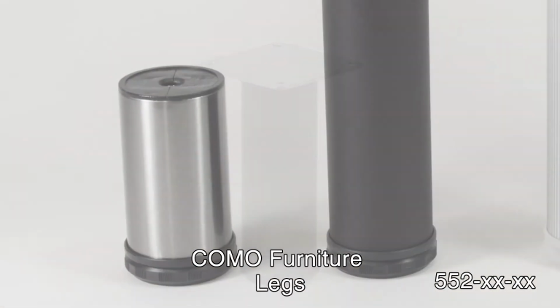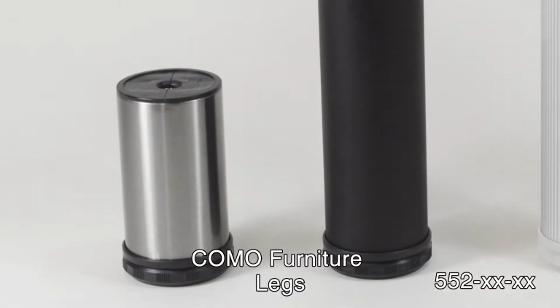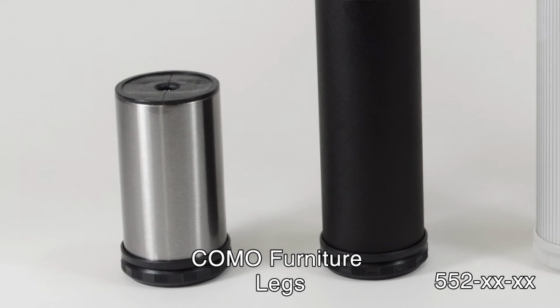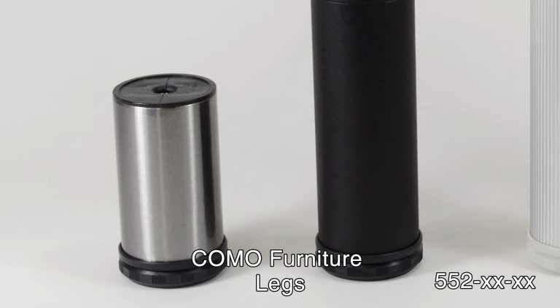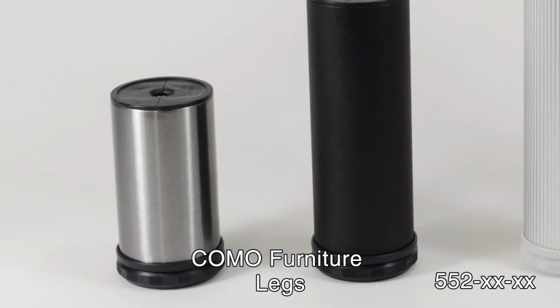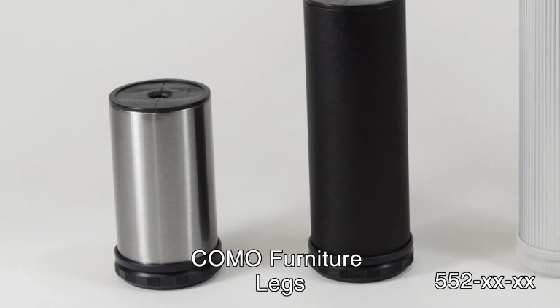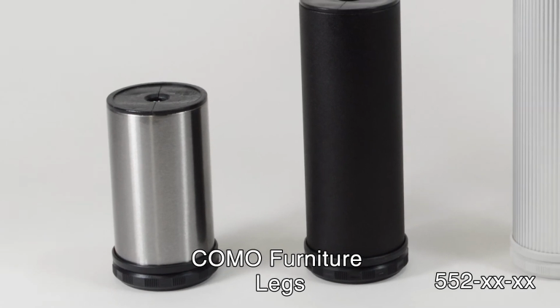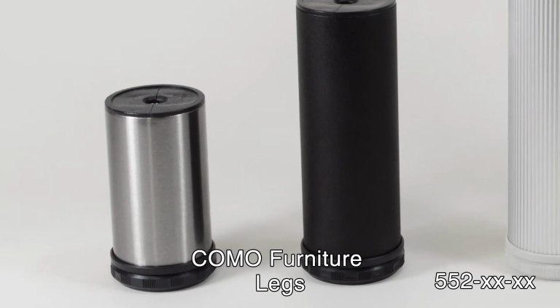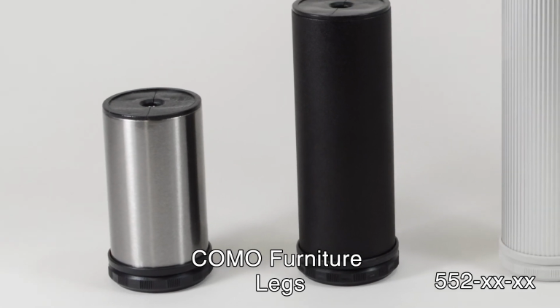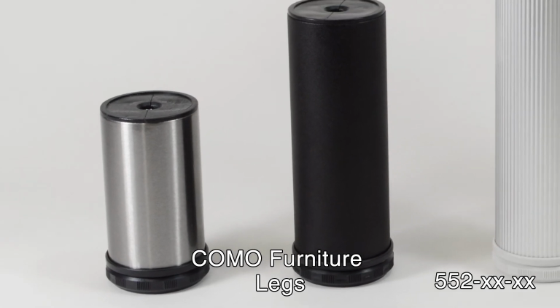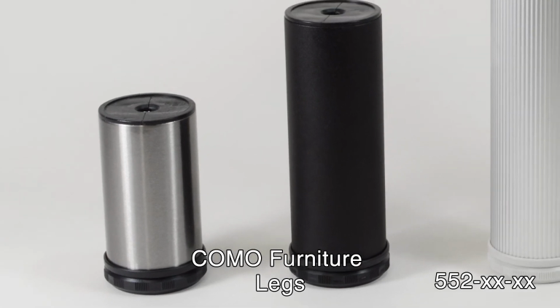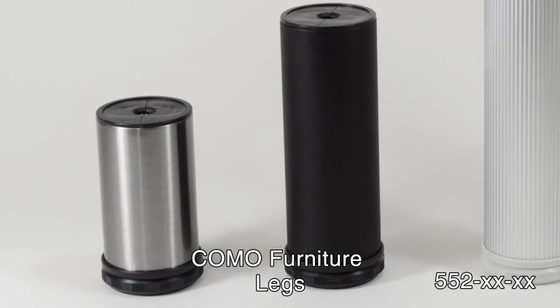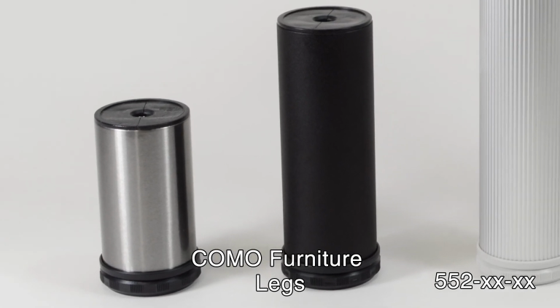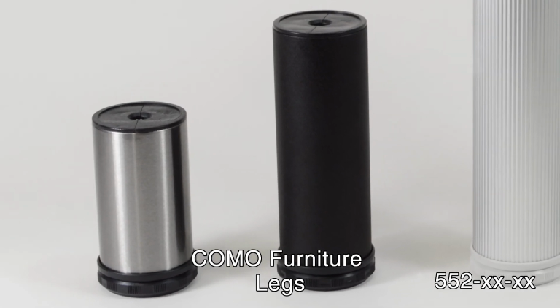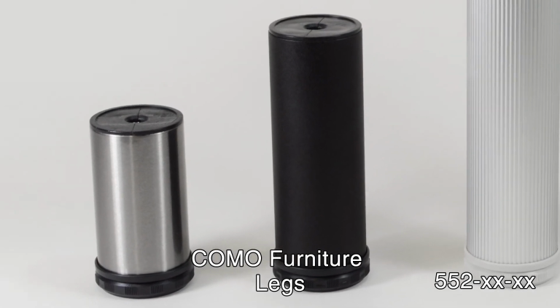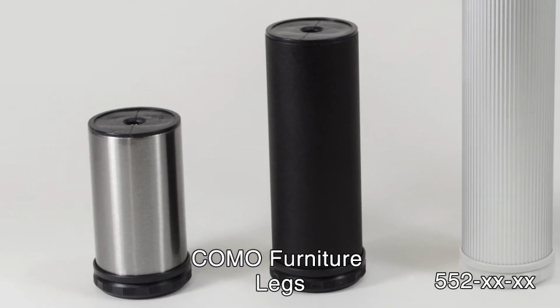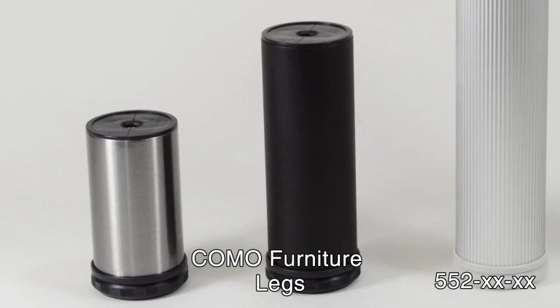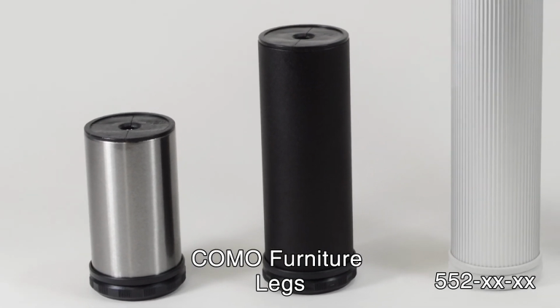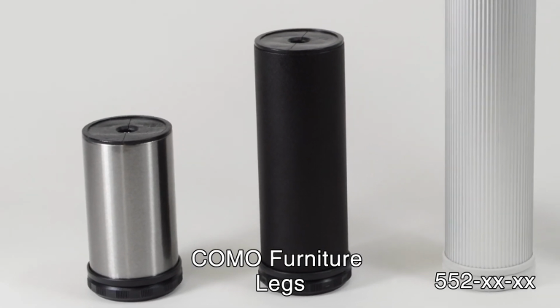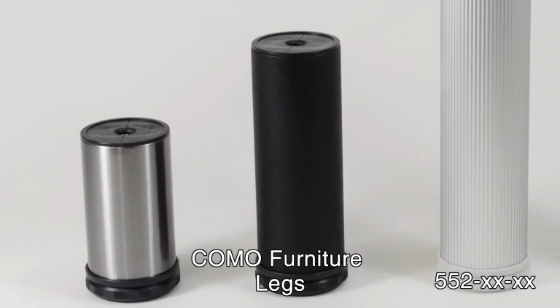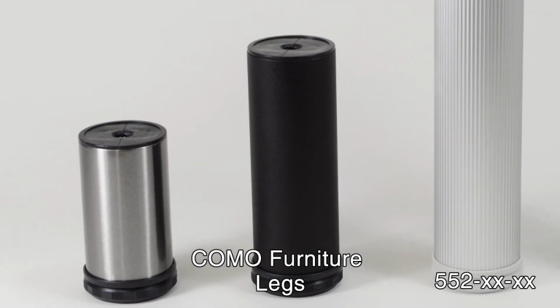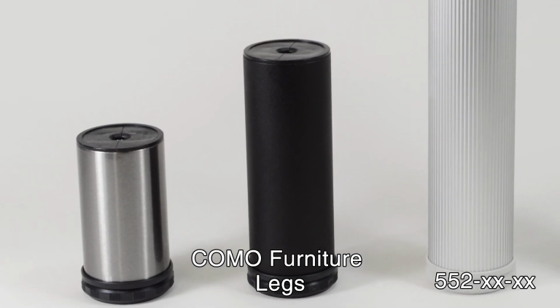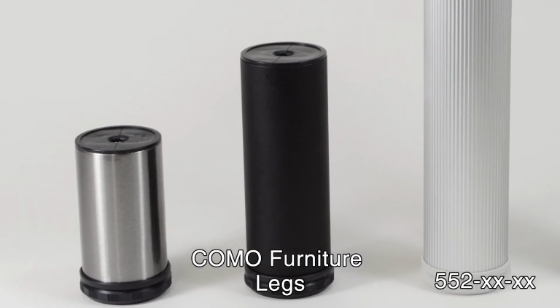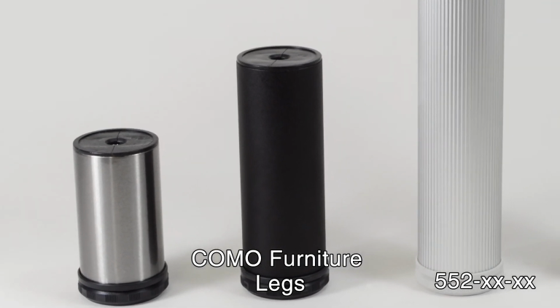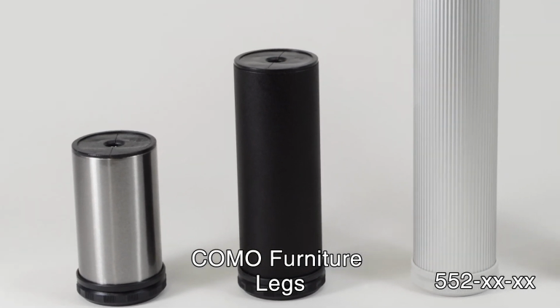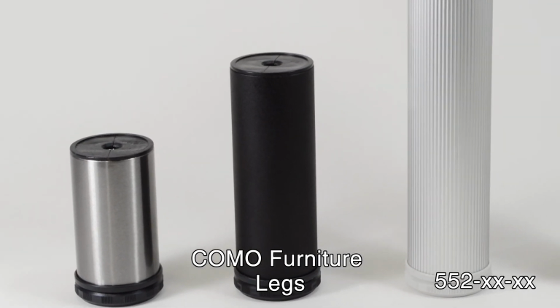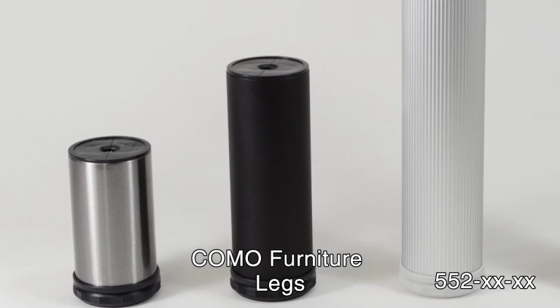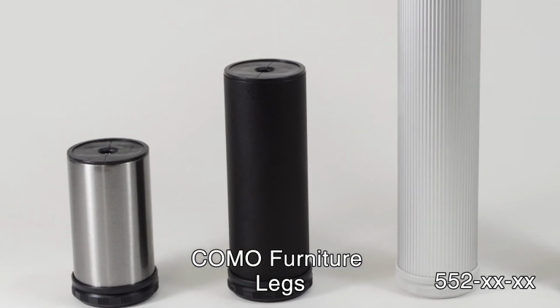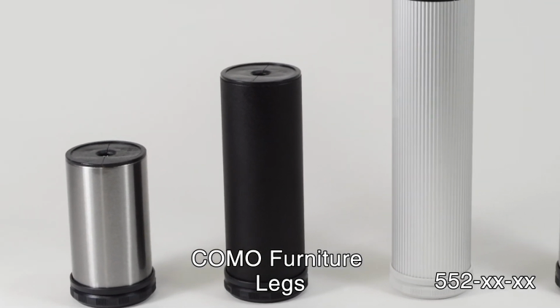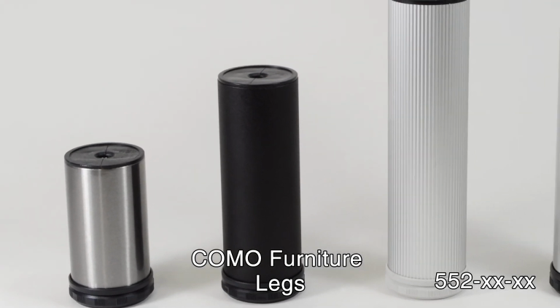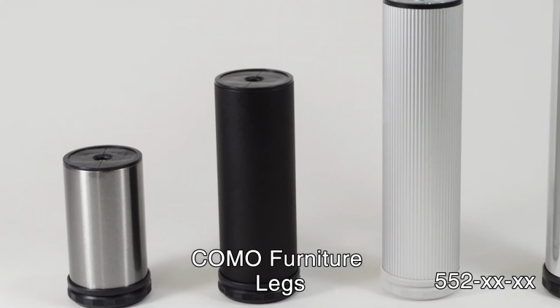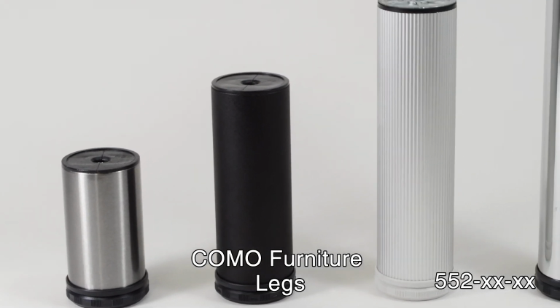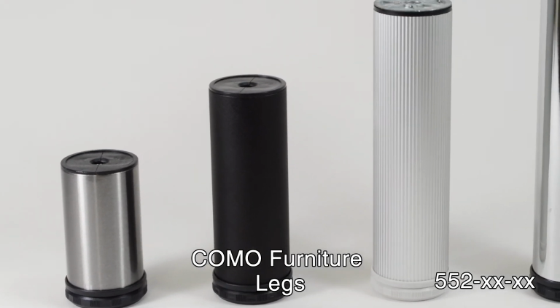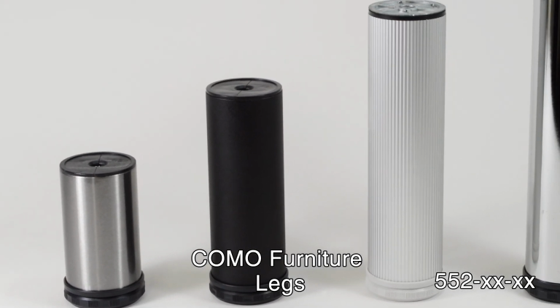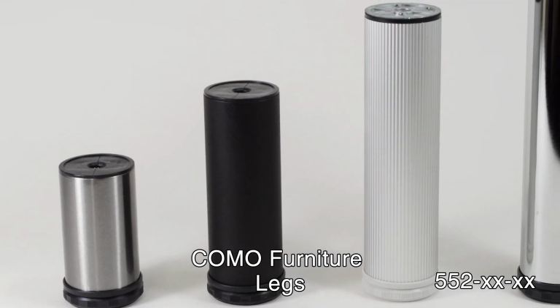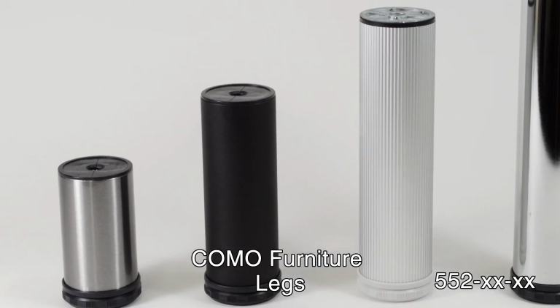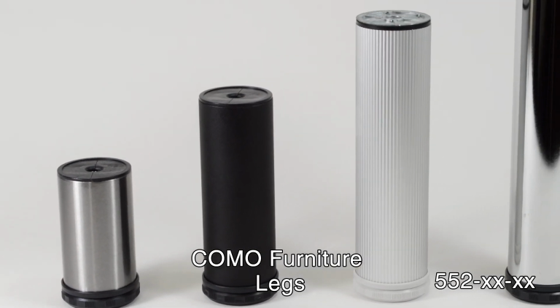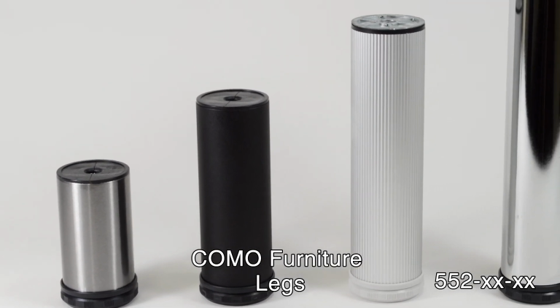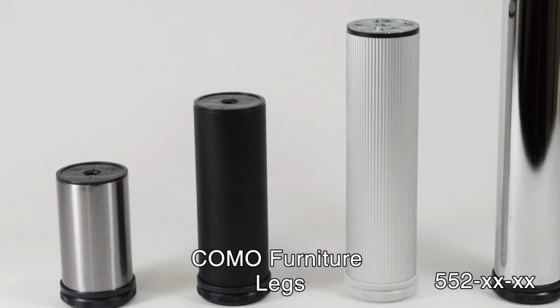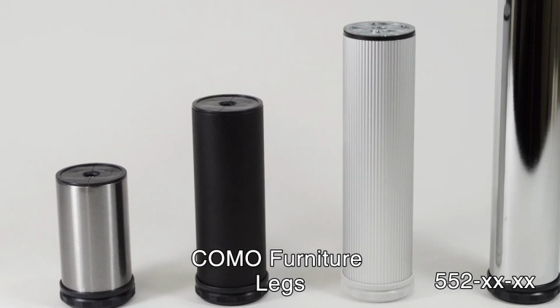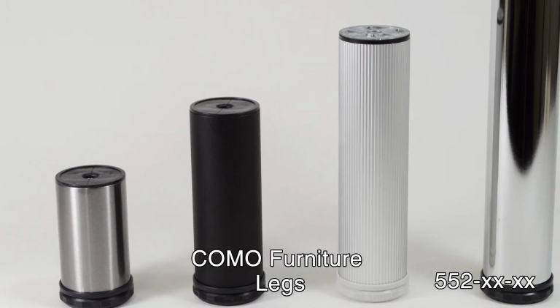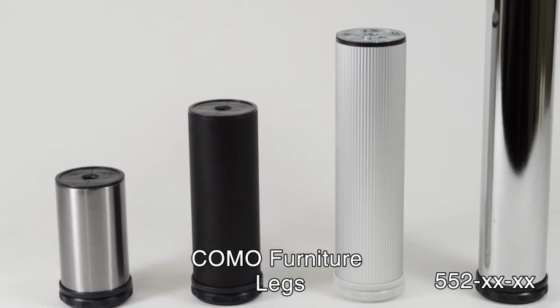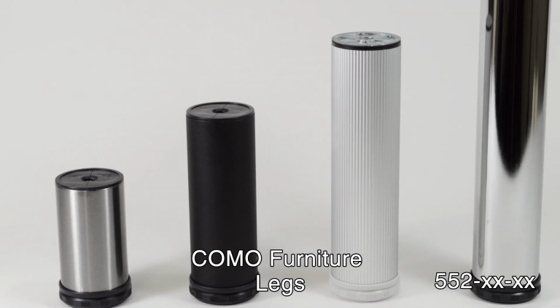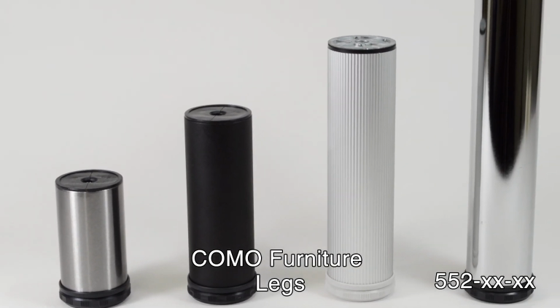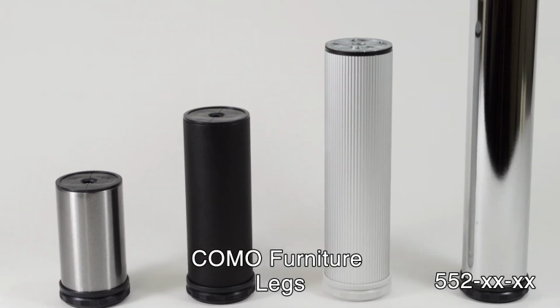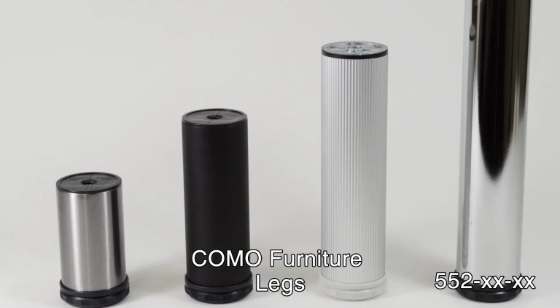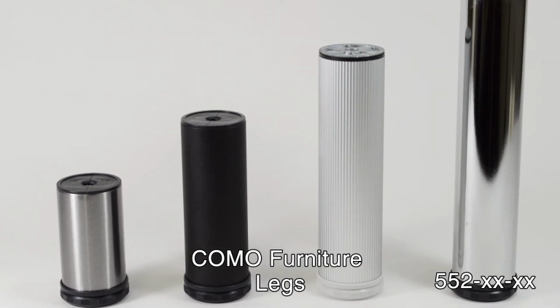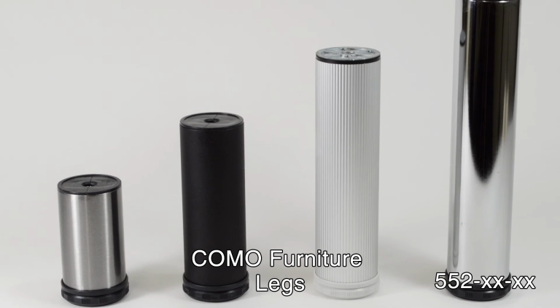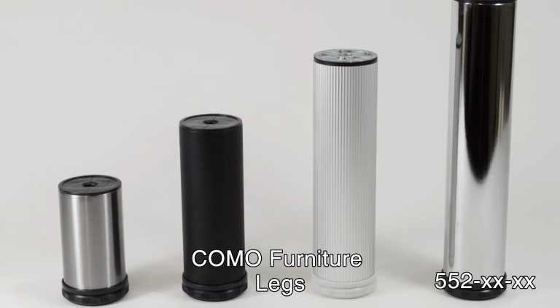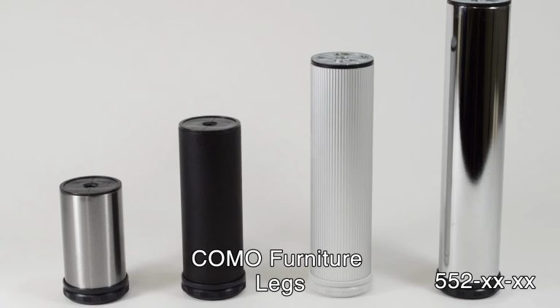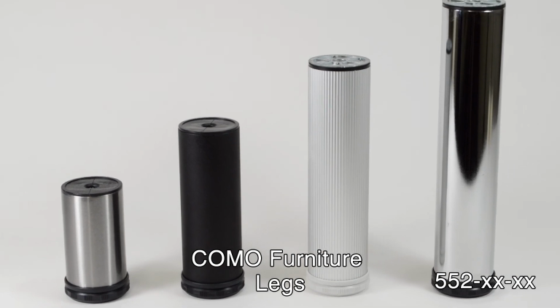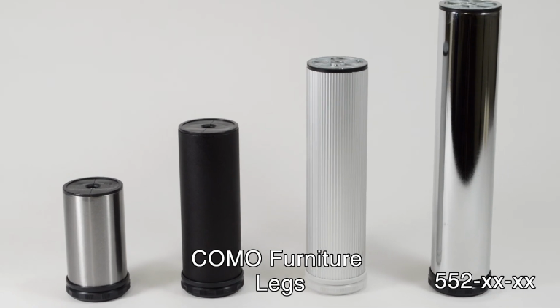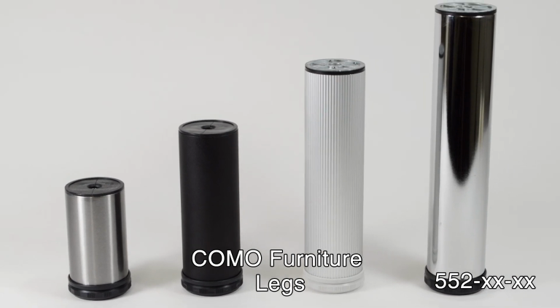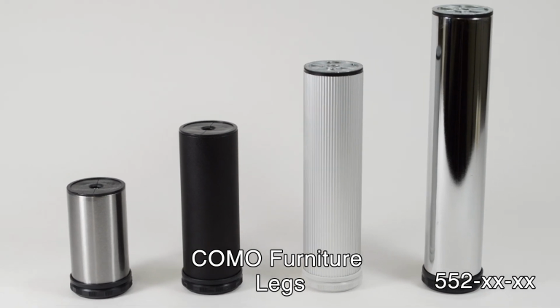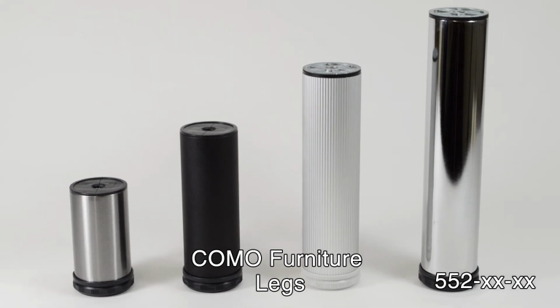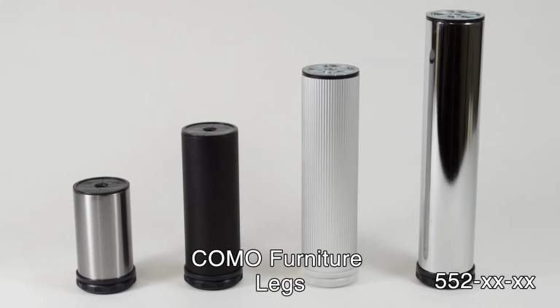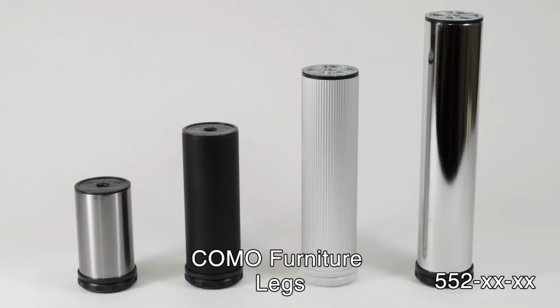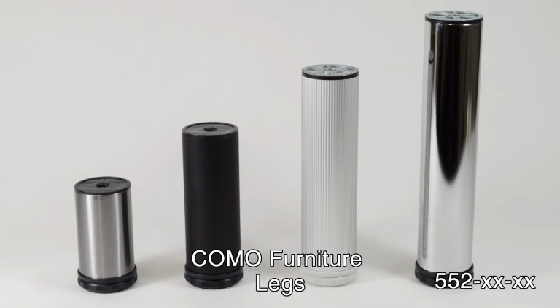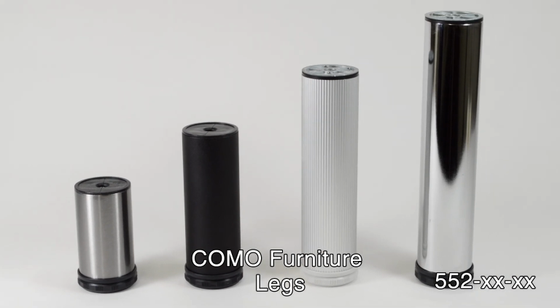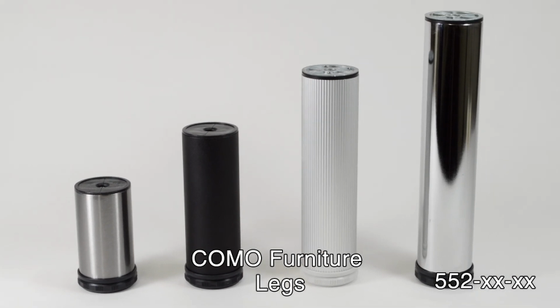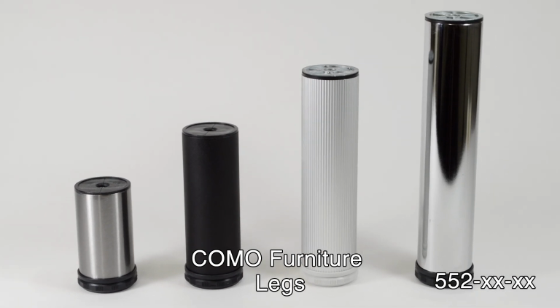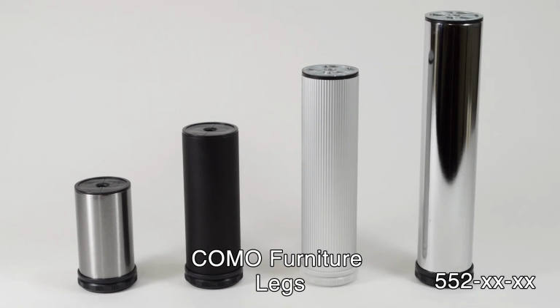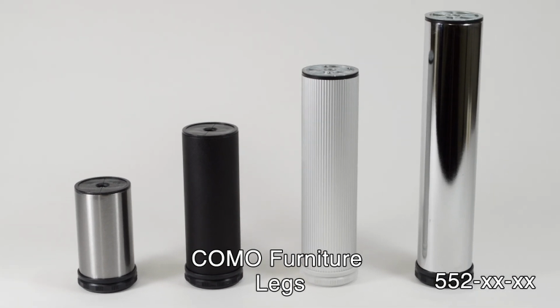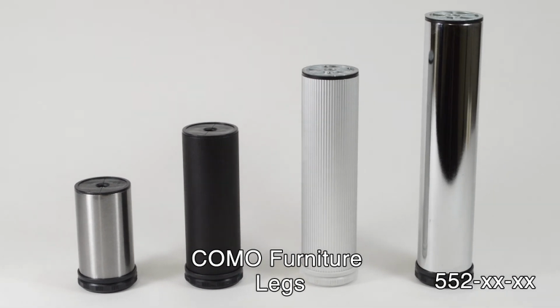Available in brushed steel, bright chrome, glossy or matte black, and ribbed aluminum.